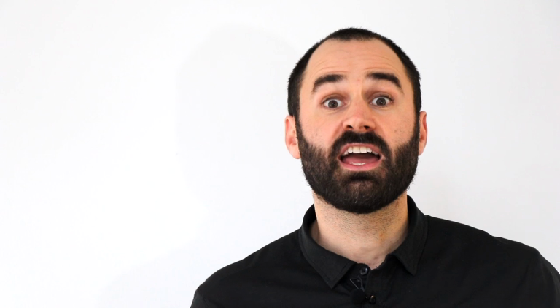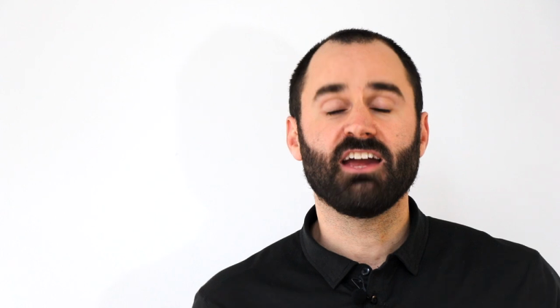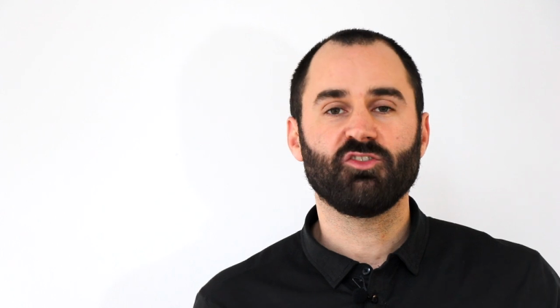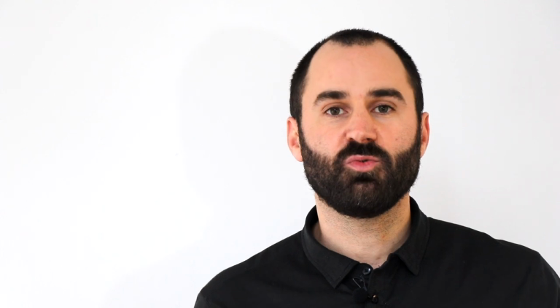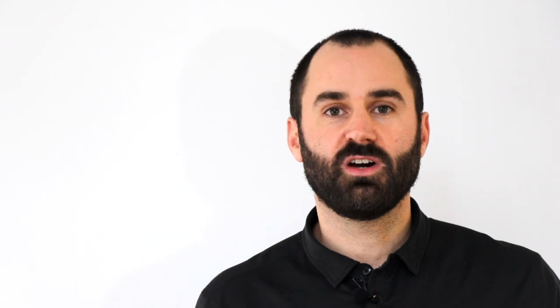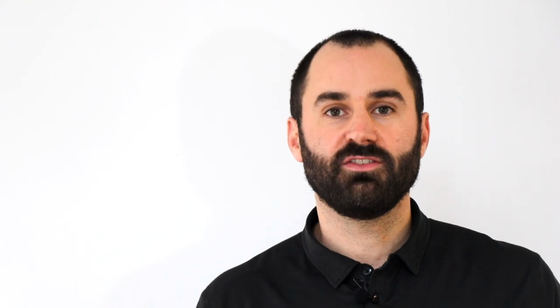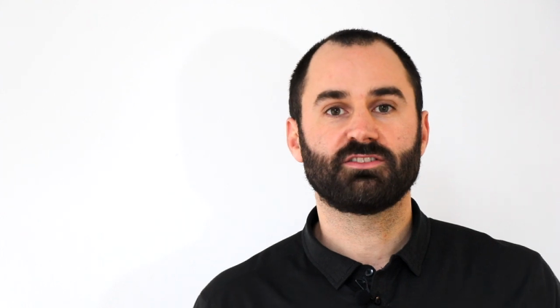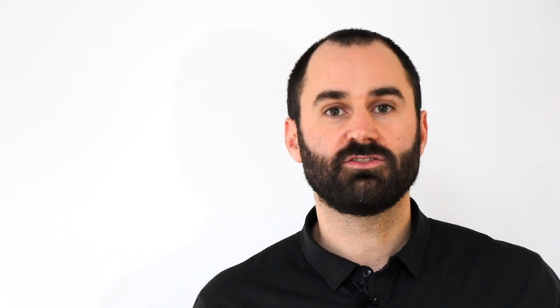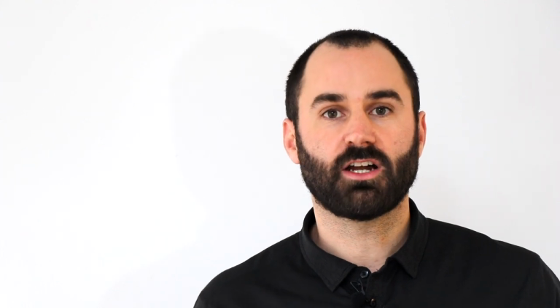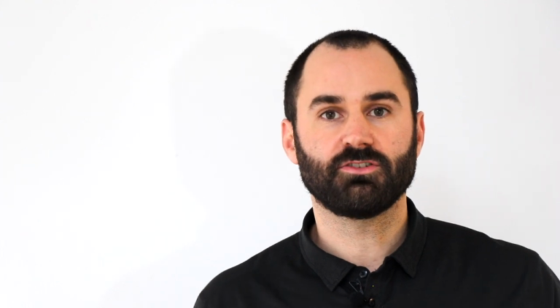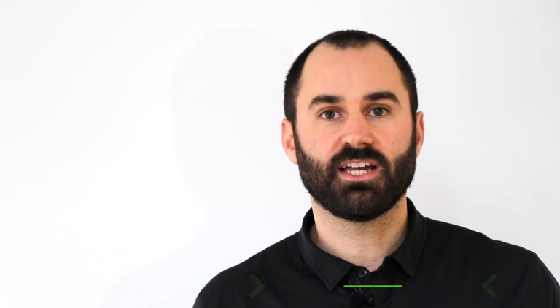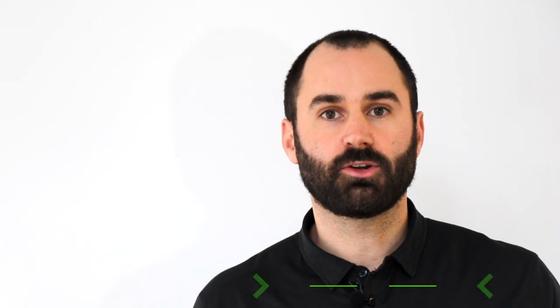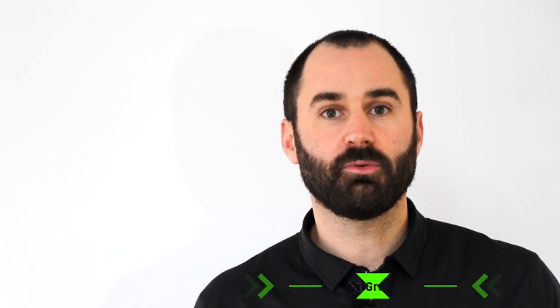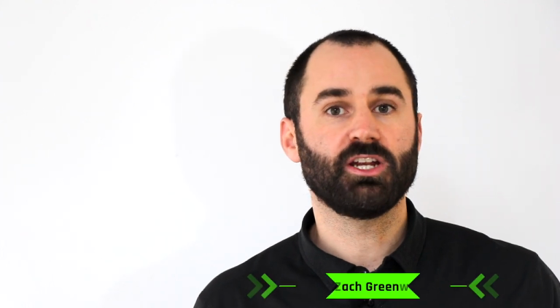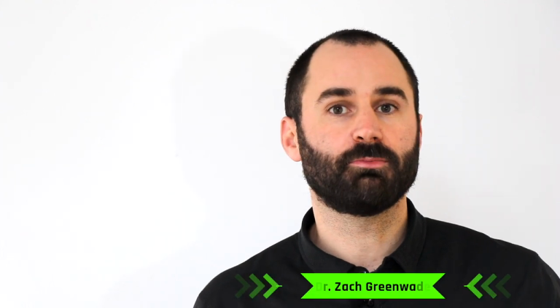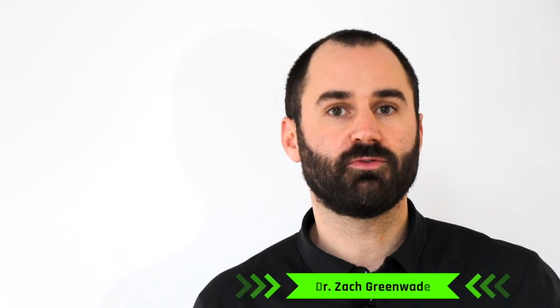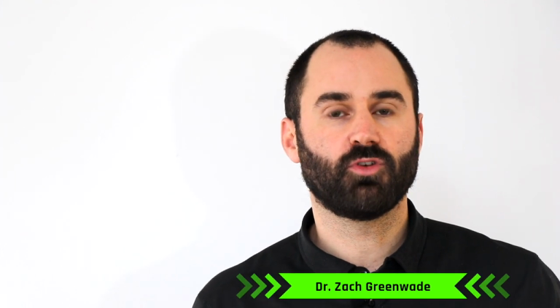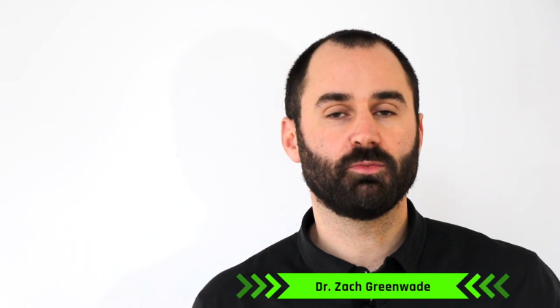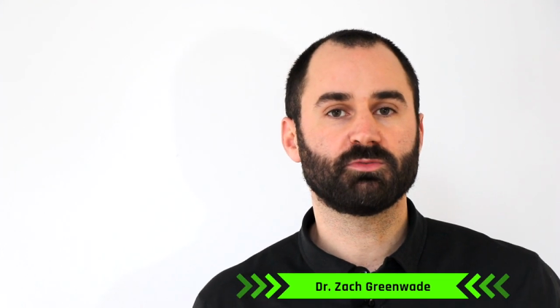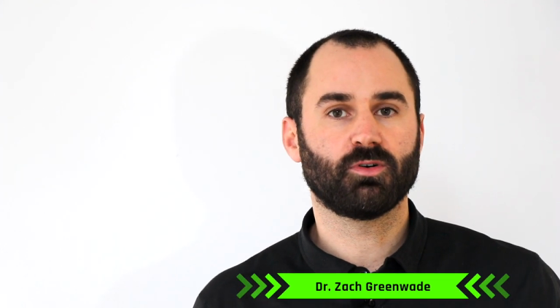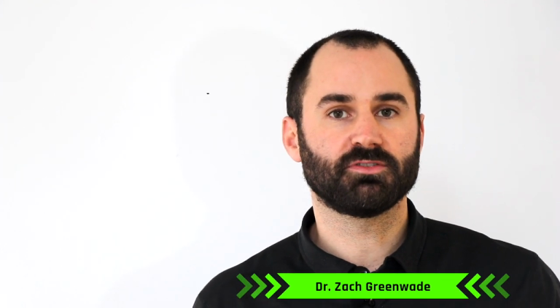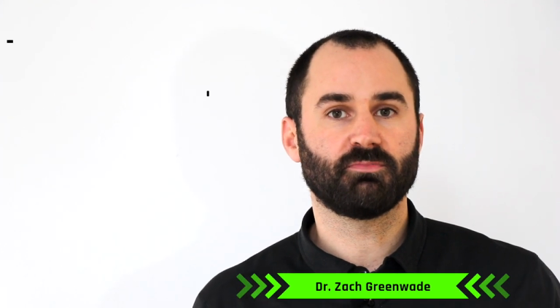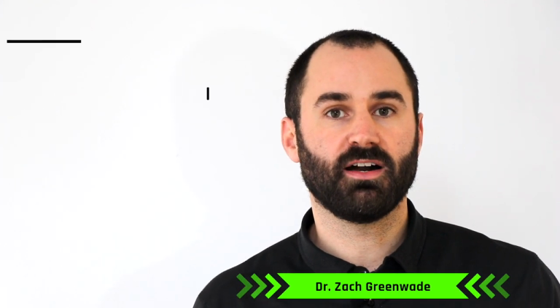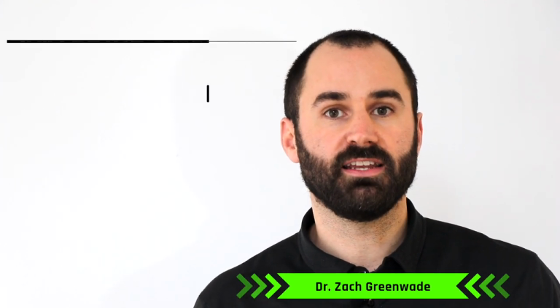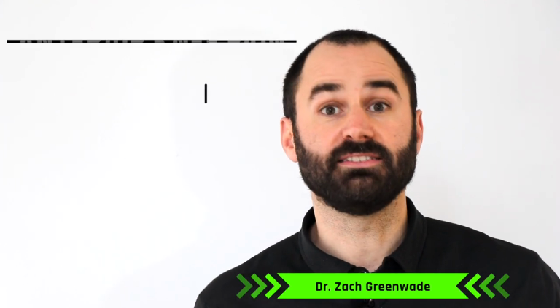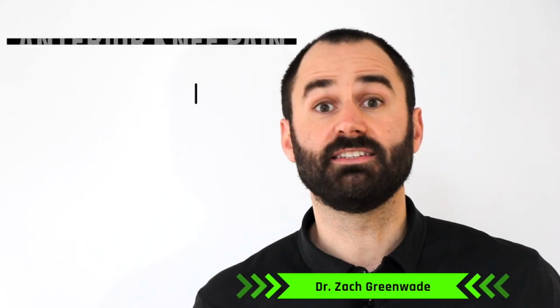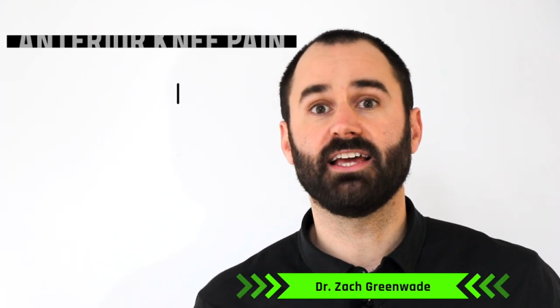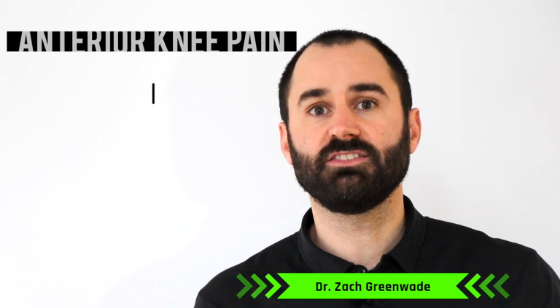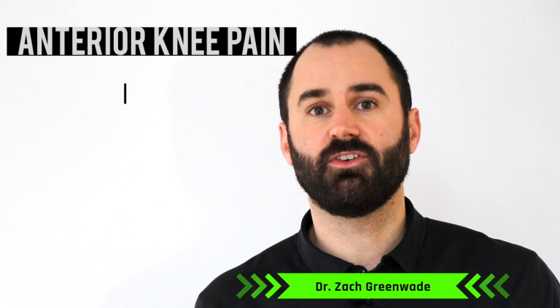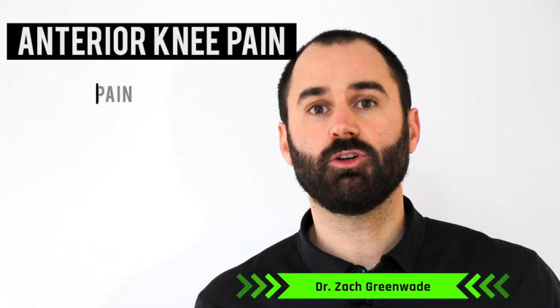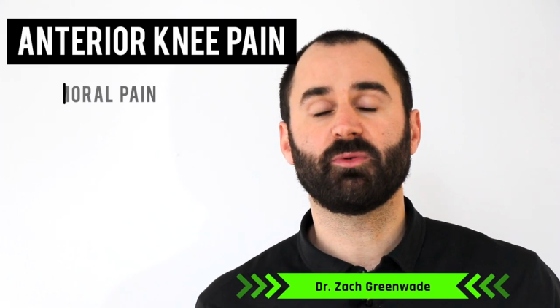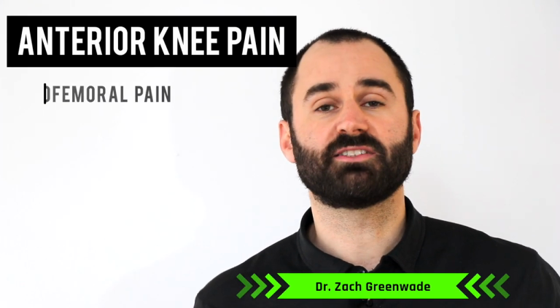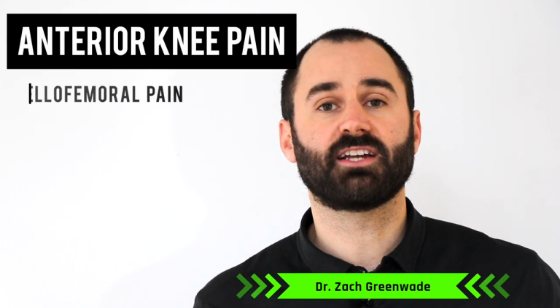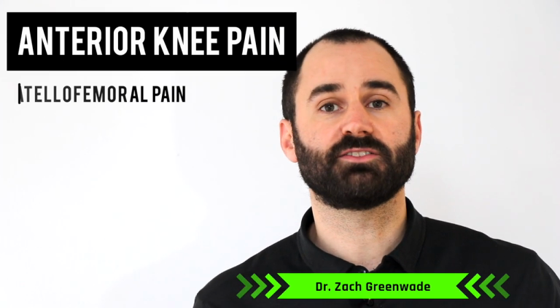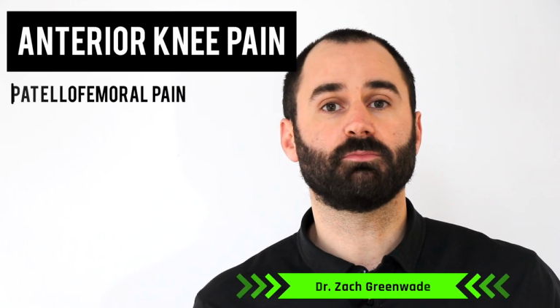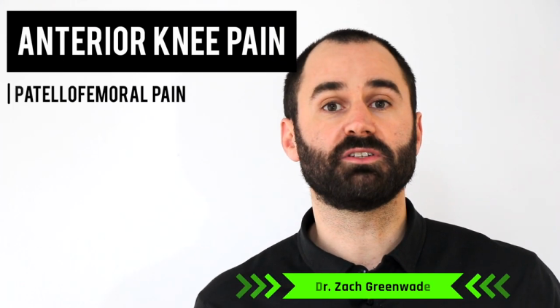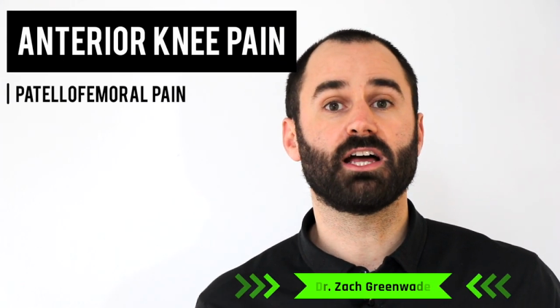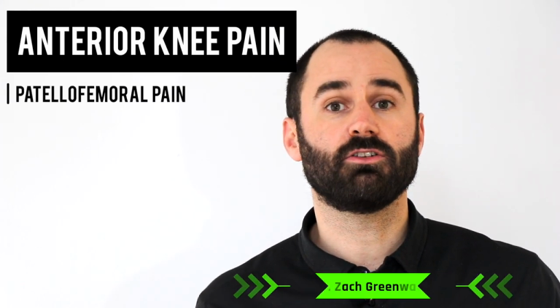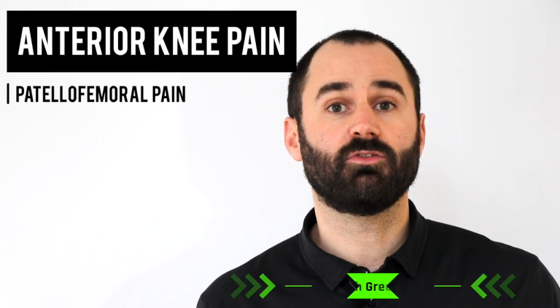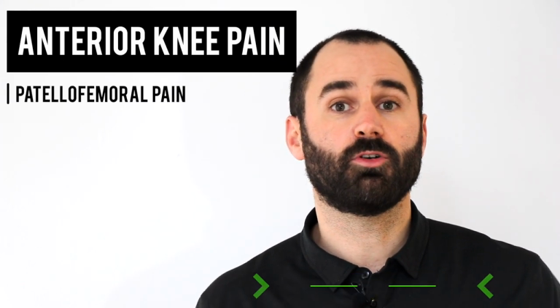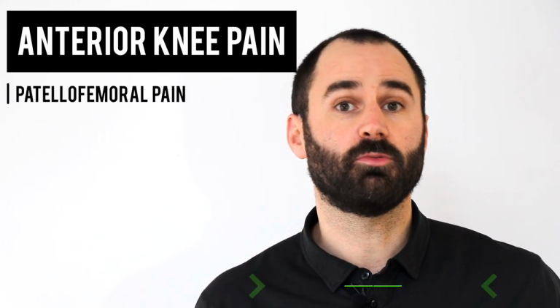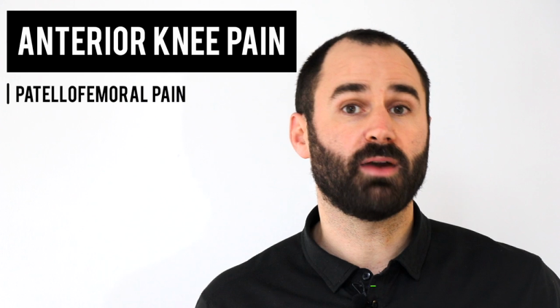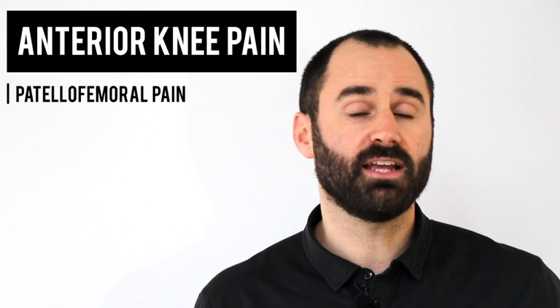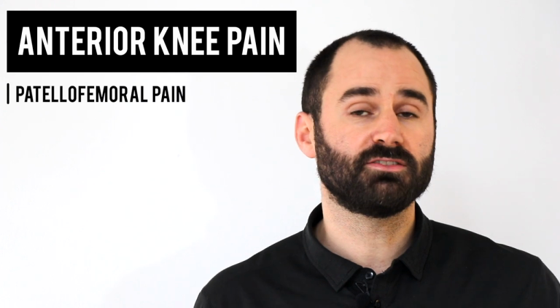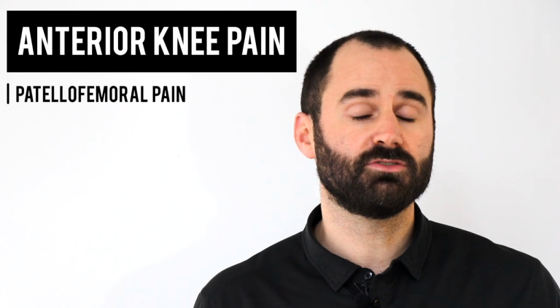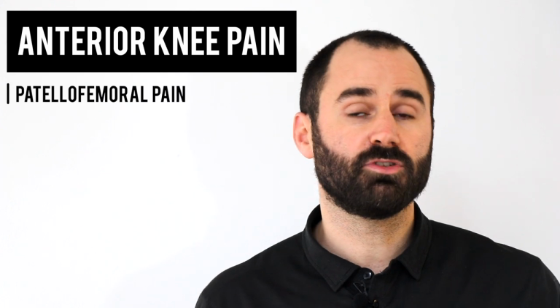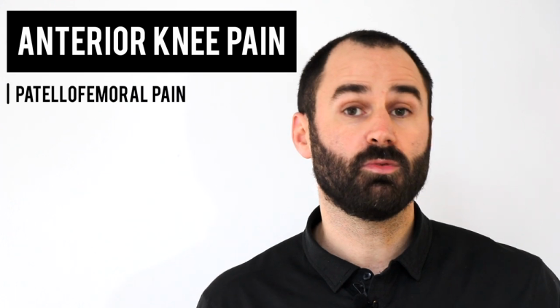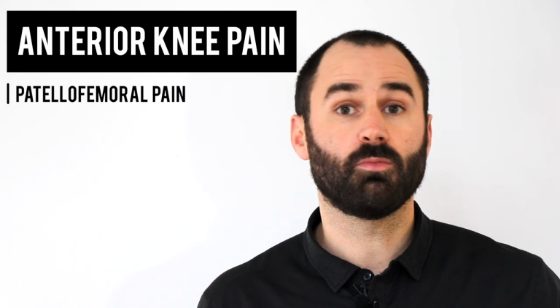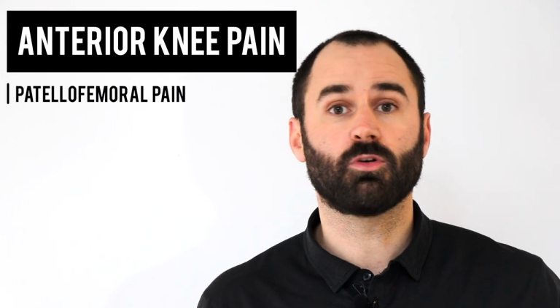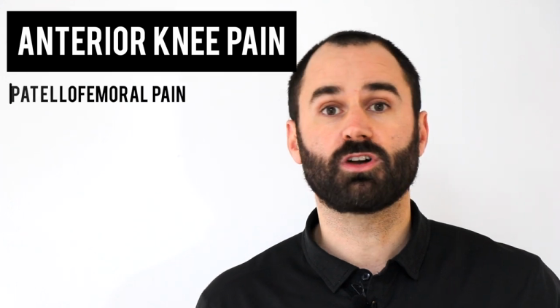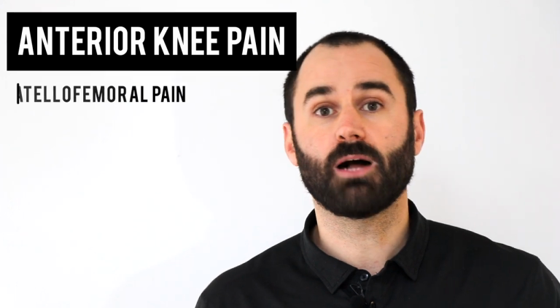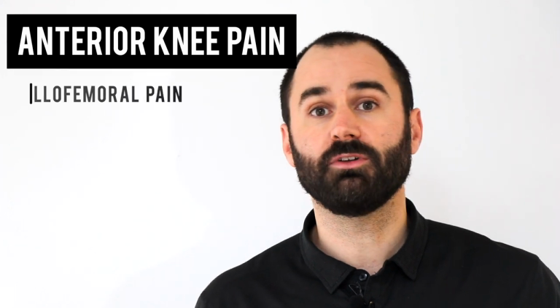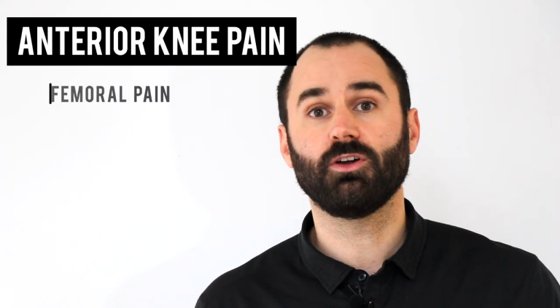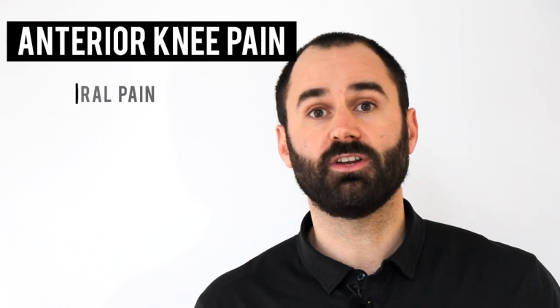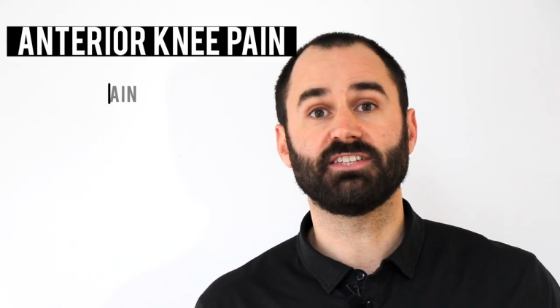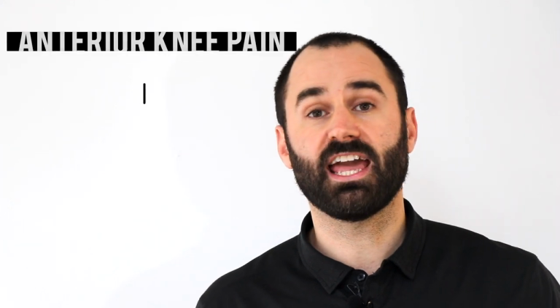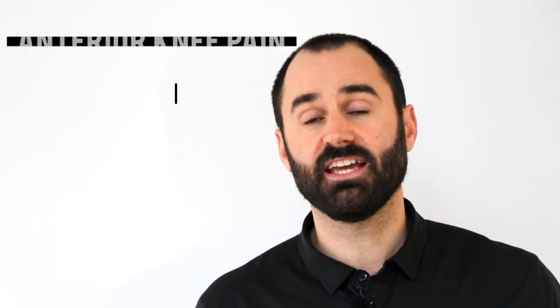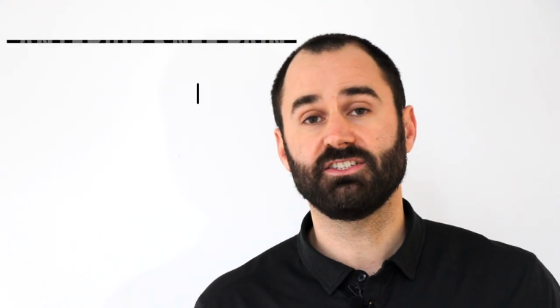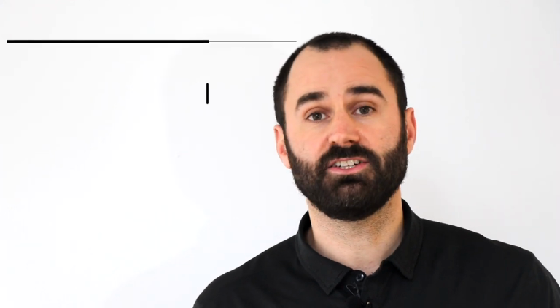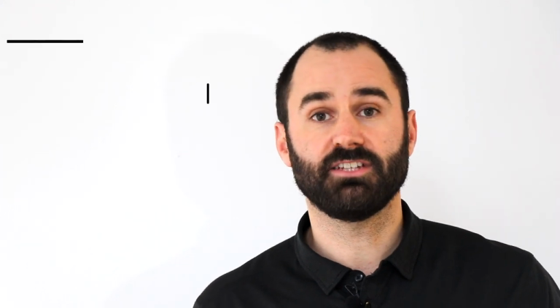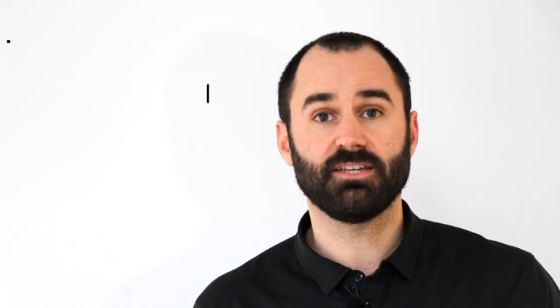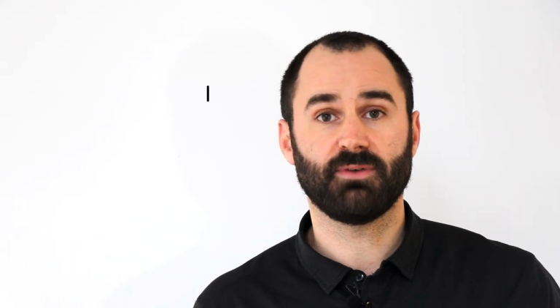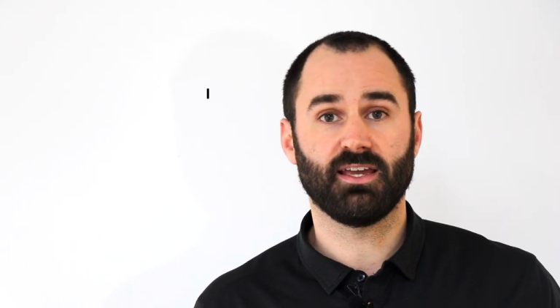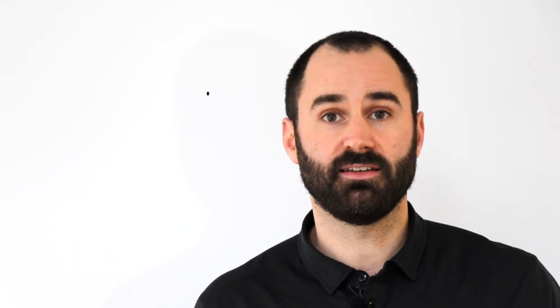Hey everyone, this is Dr. Zach Green here at Performance Sport and Spine, and in today's video we'll be discussing patellofemoral pain syndrome, more commonly known as anterior knee pain.